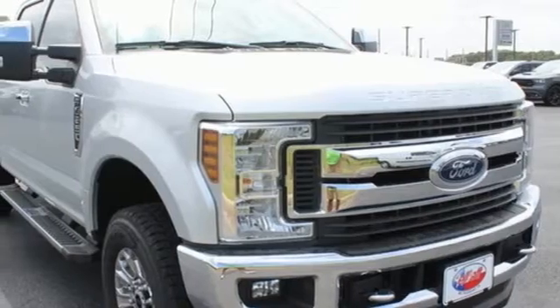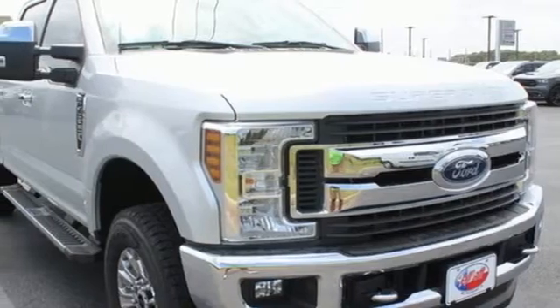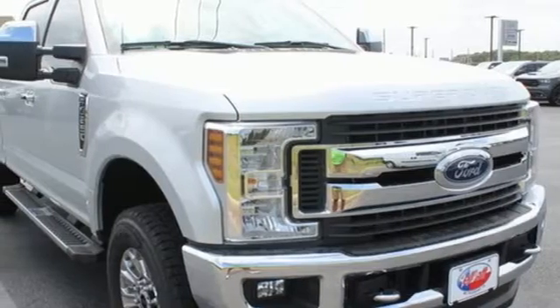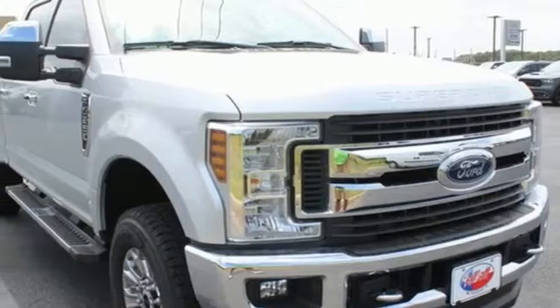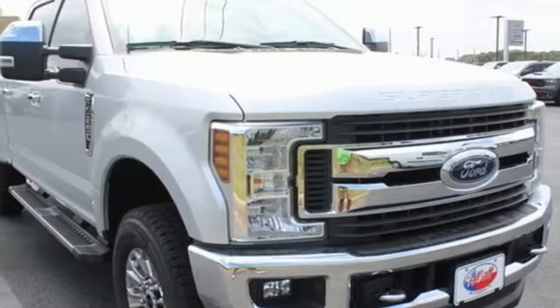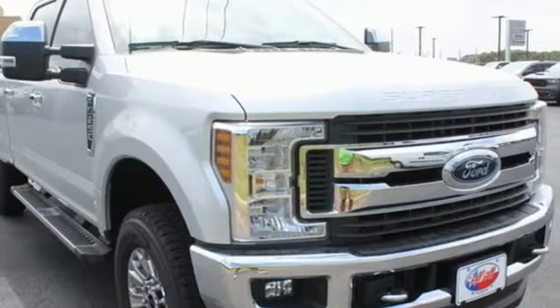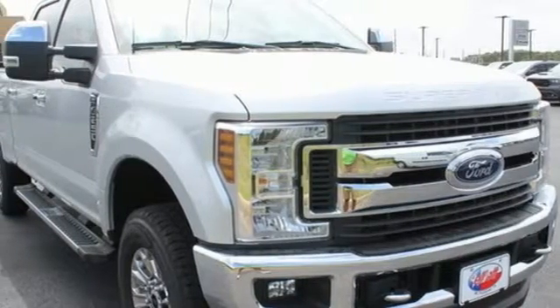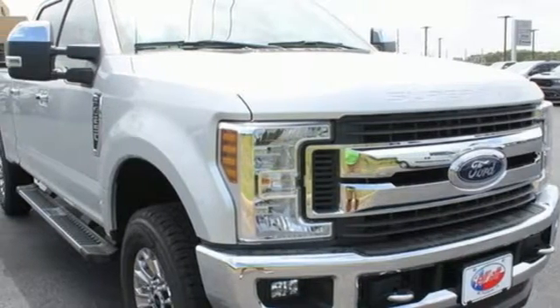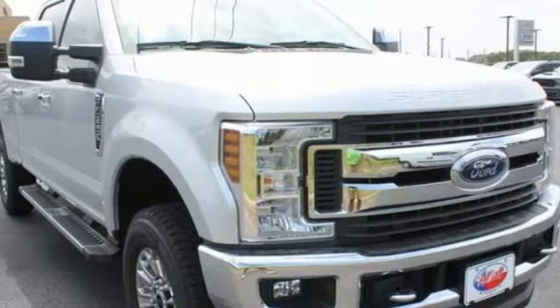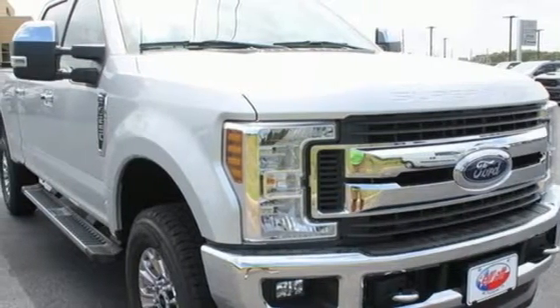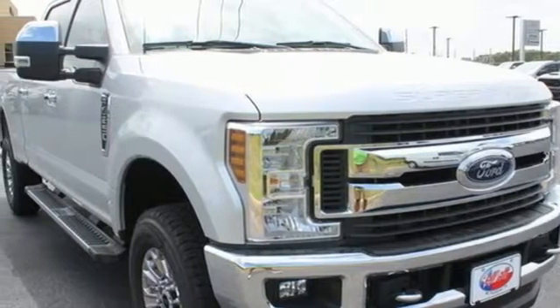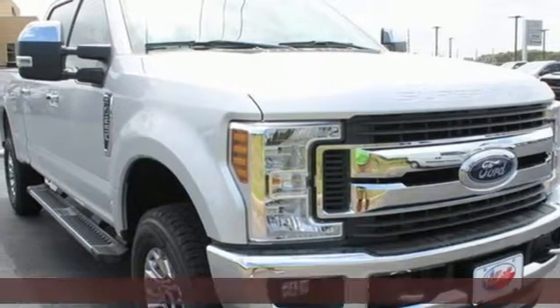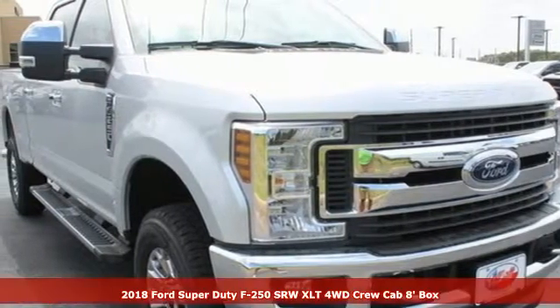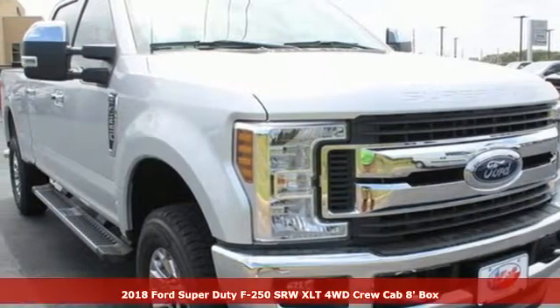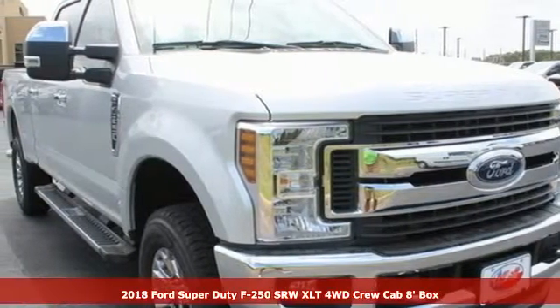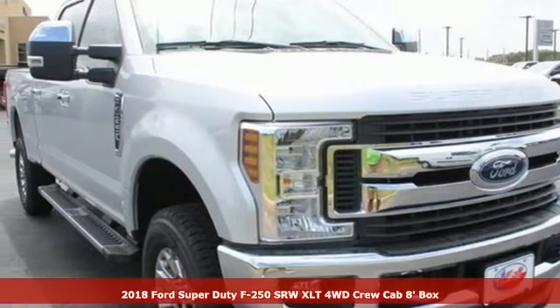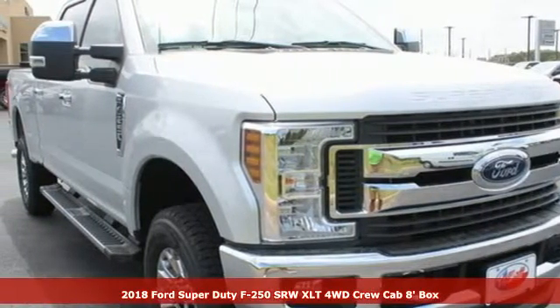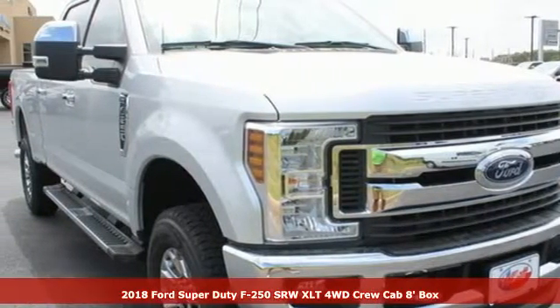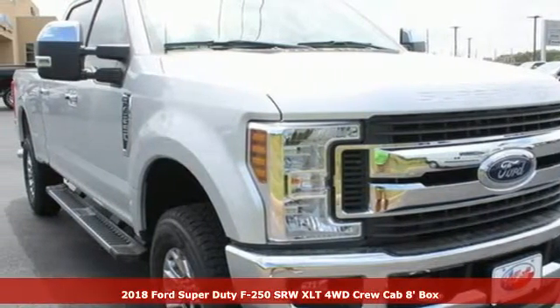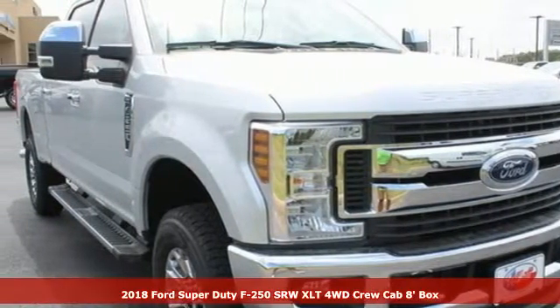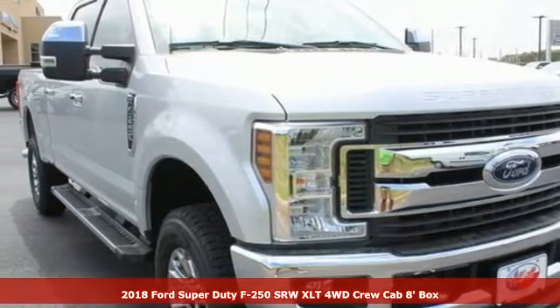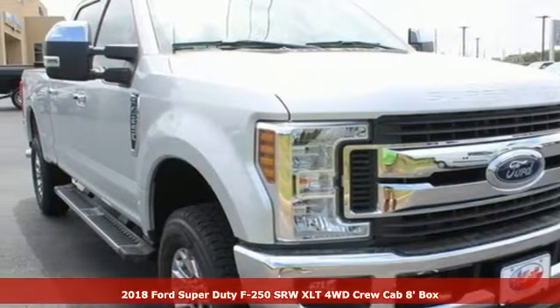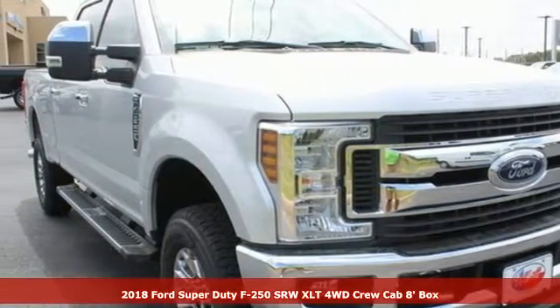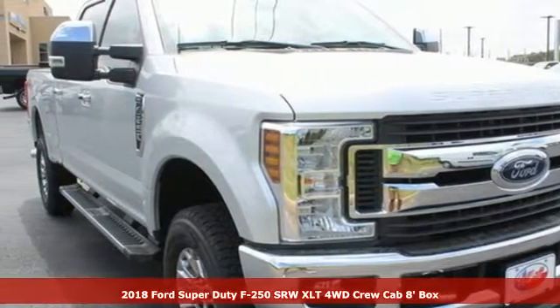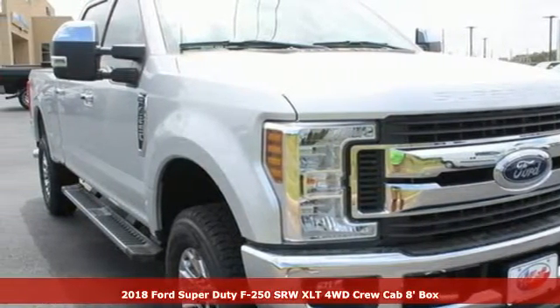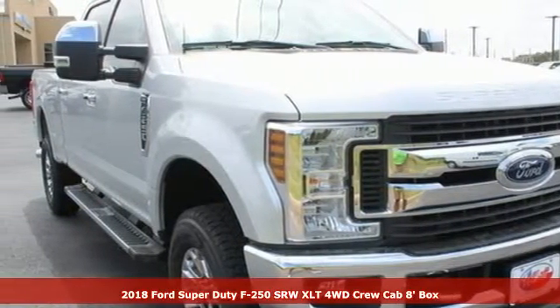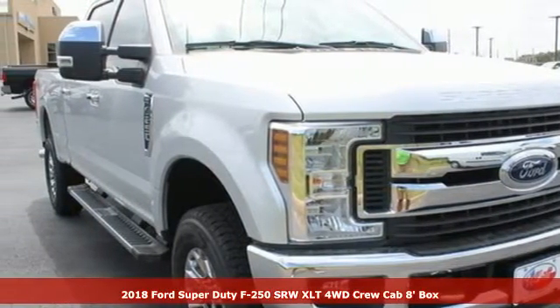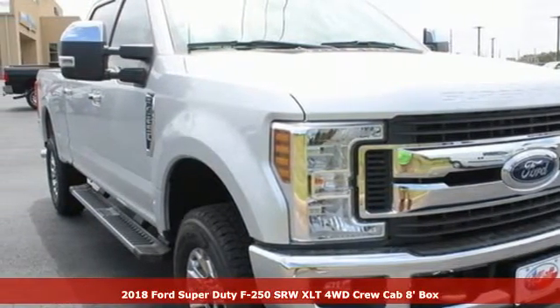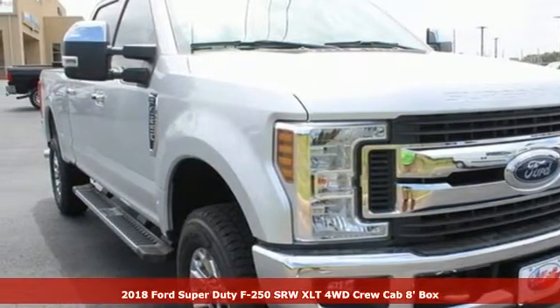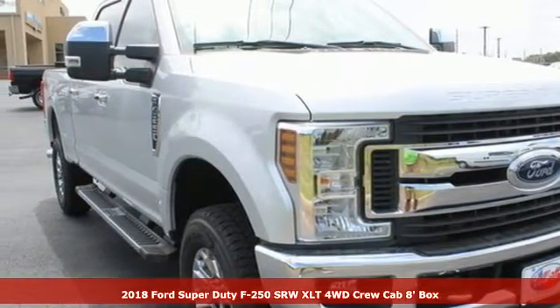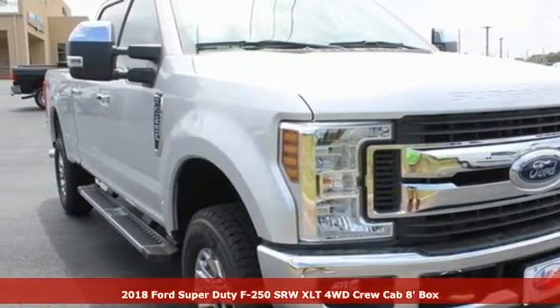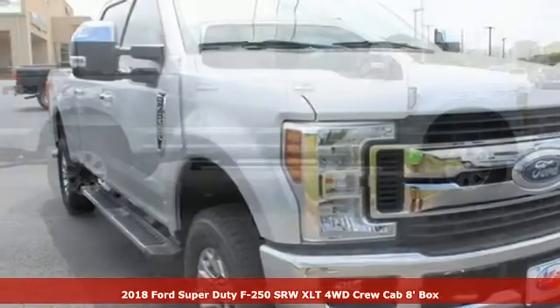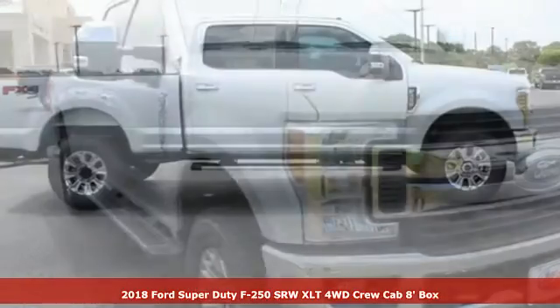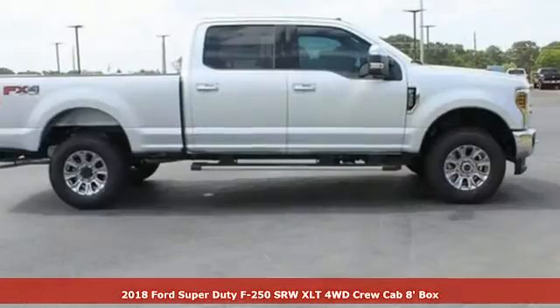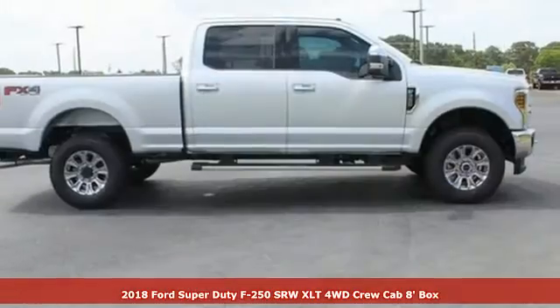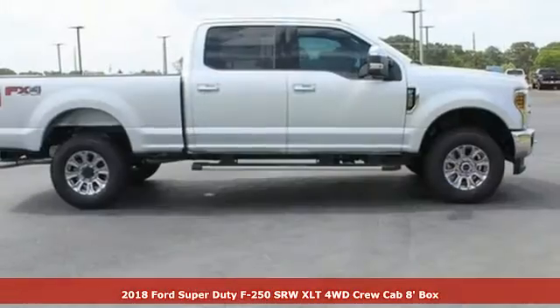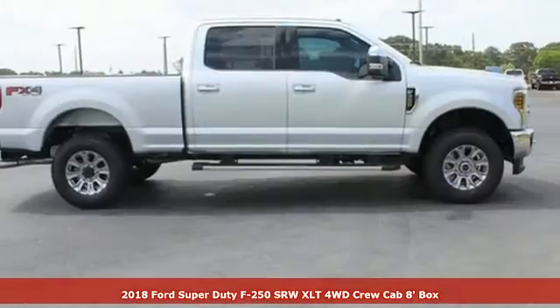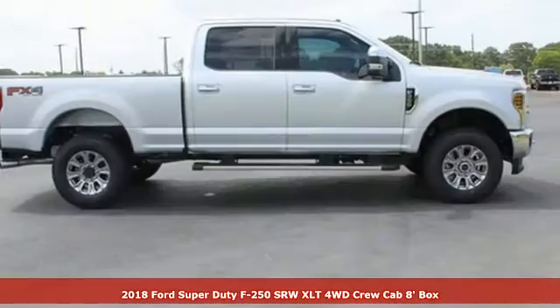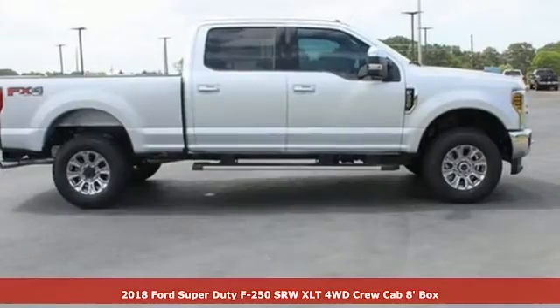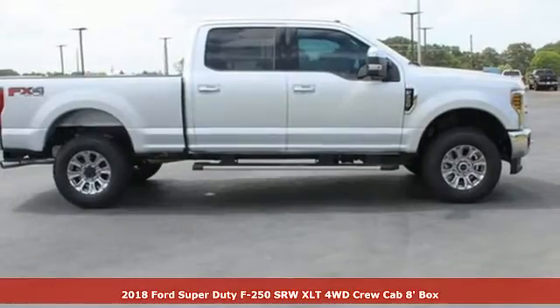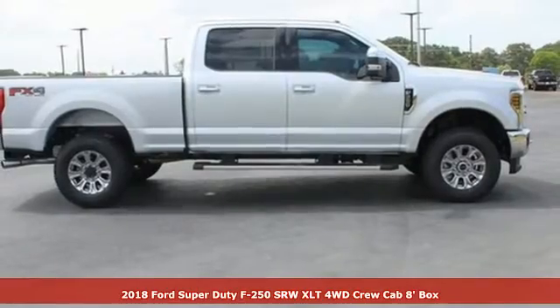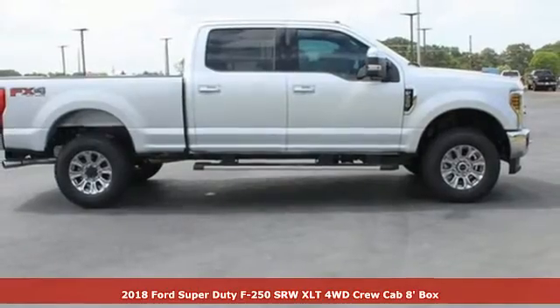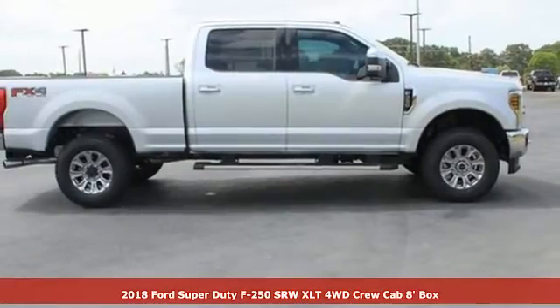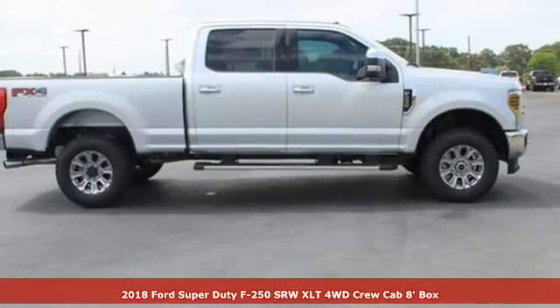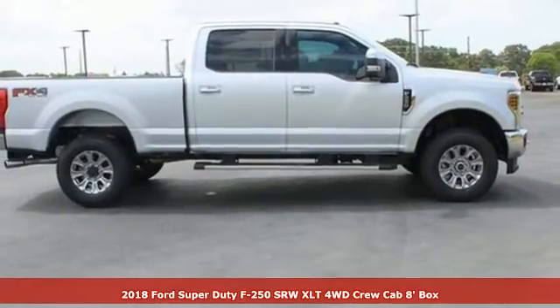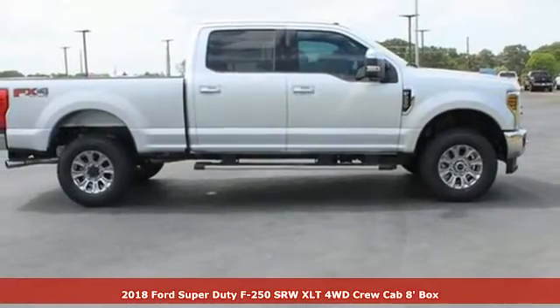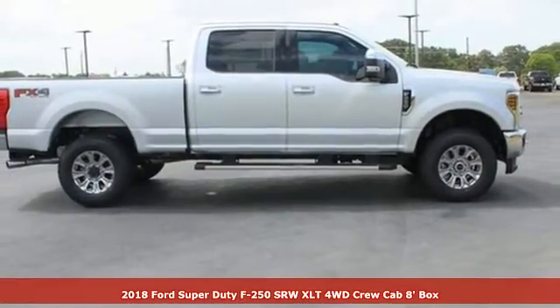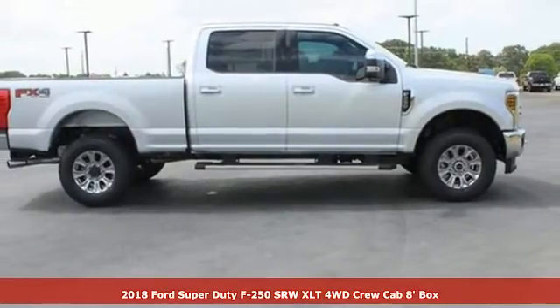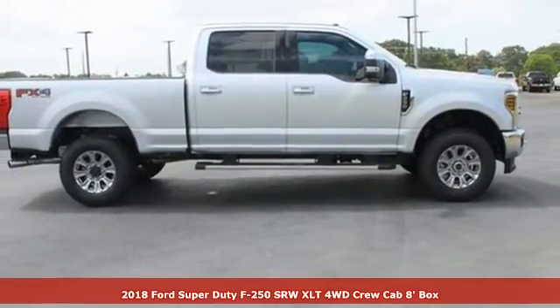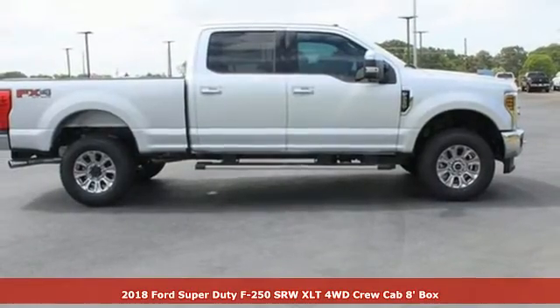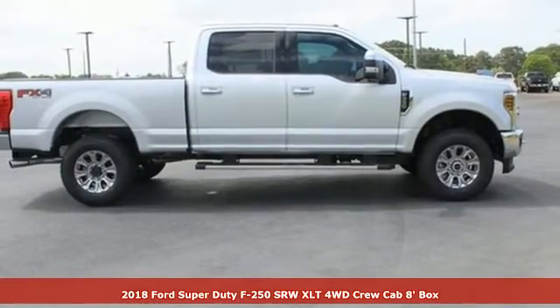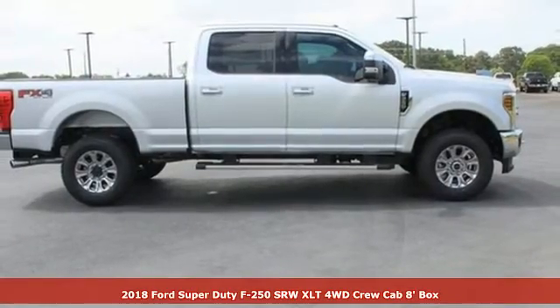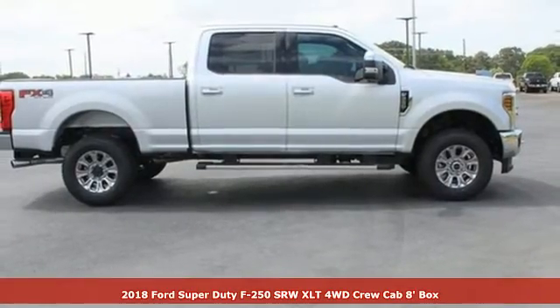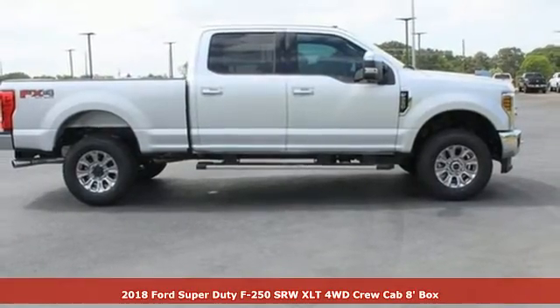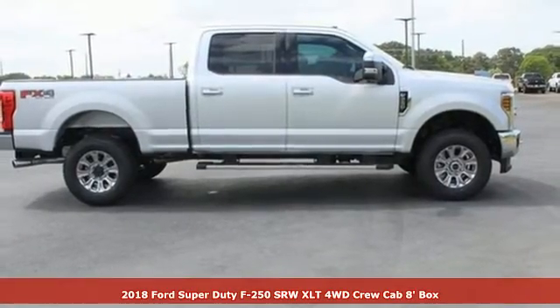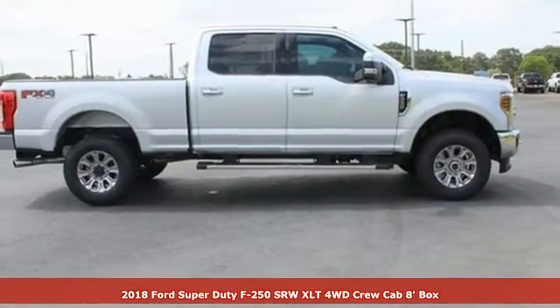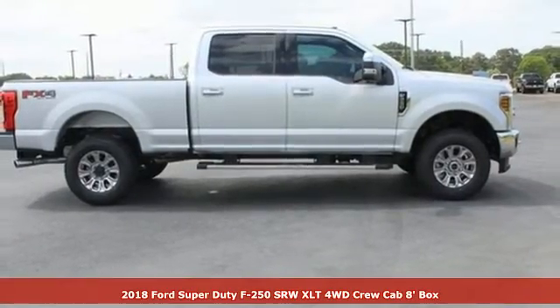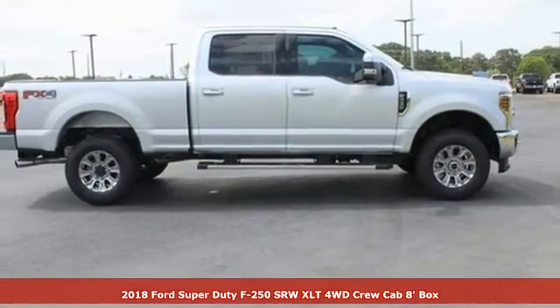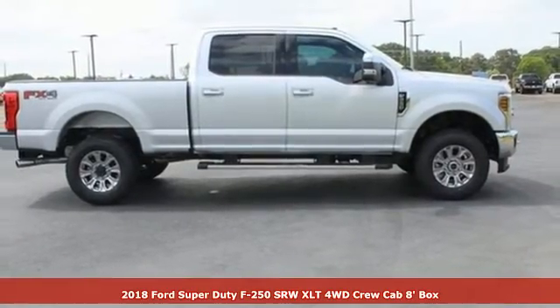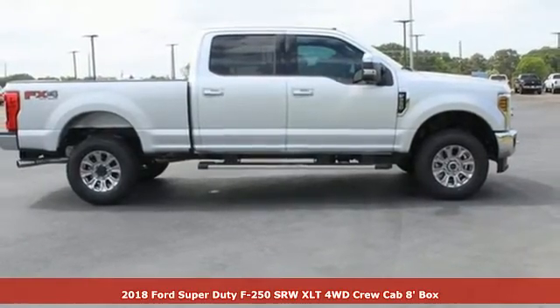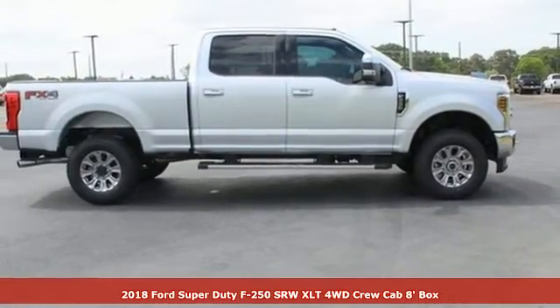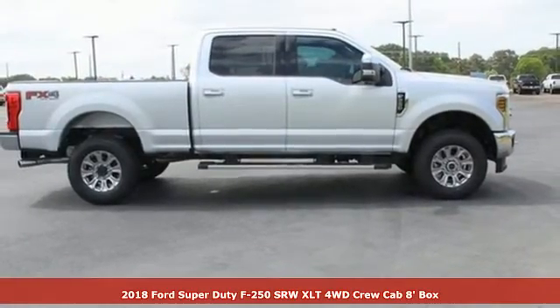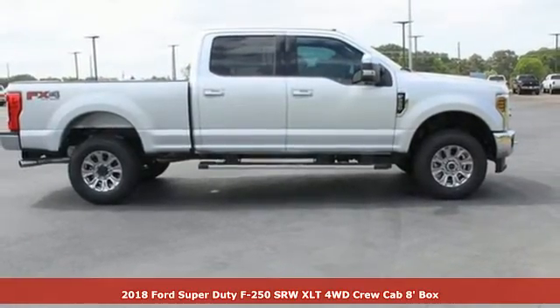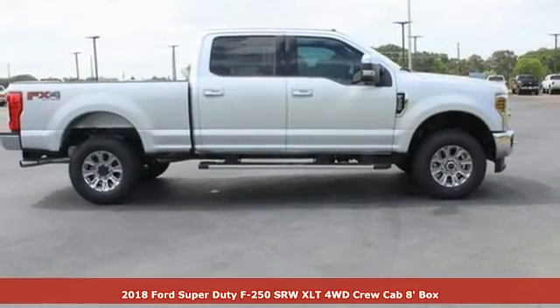Here's a 2018 Ford Super Duty F250 single rear wheel. Built on tradition, built to last. Ford.